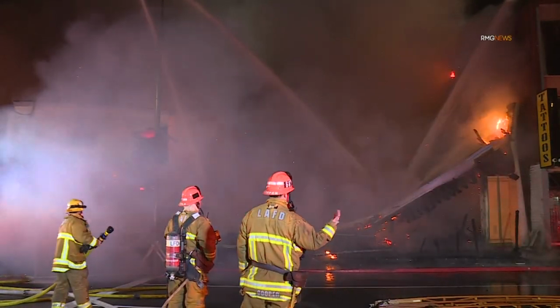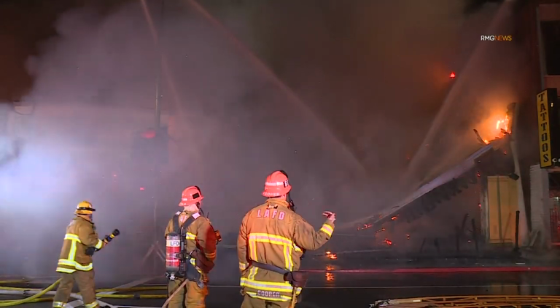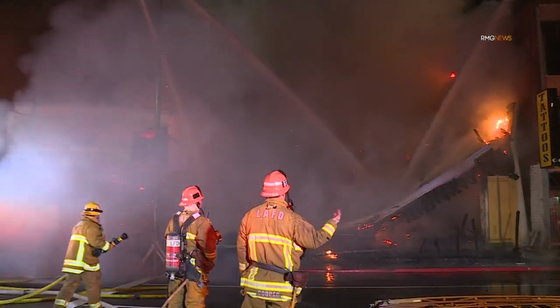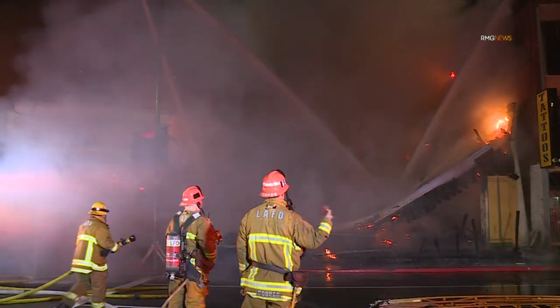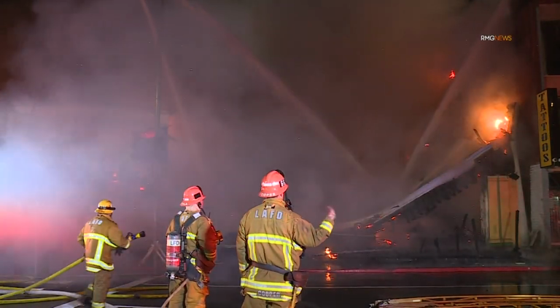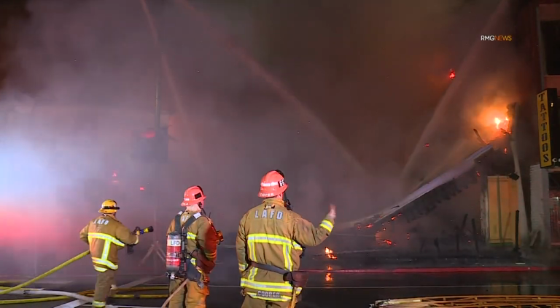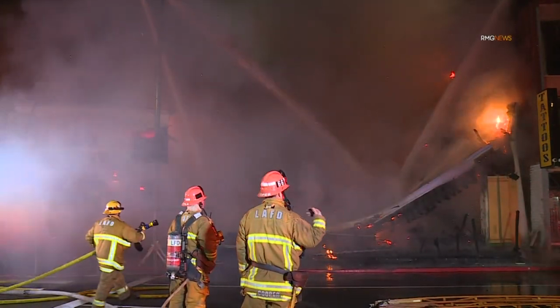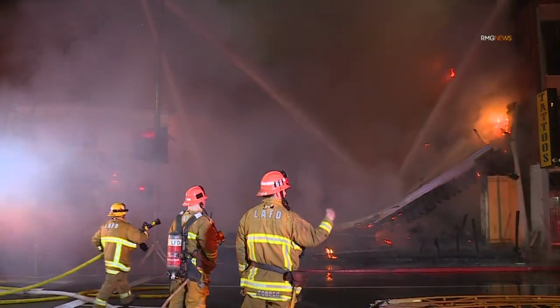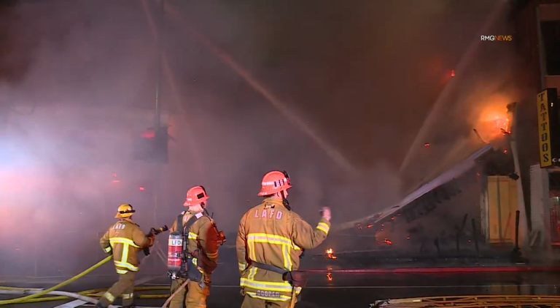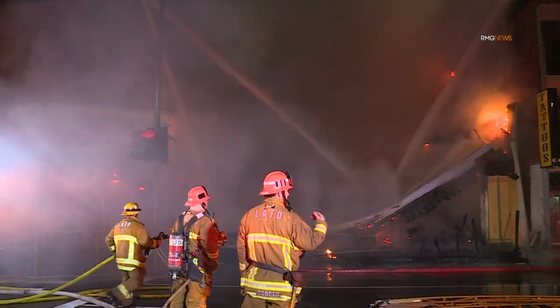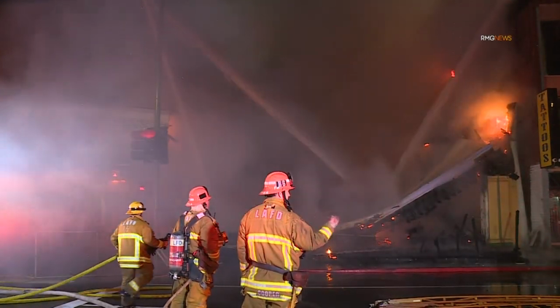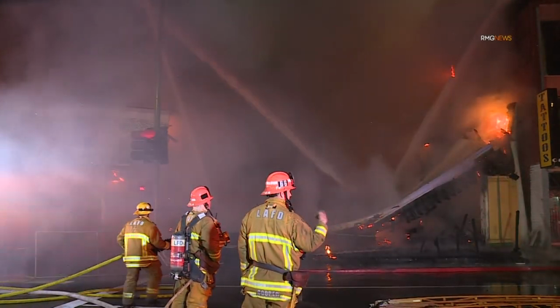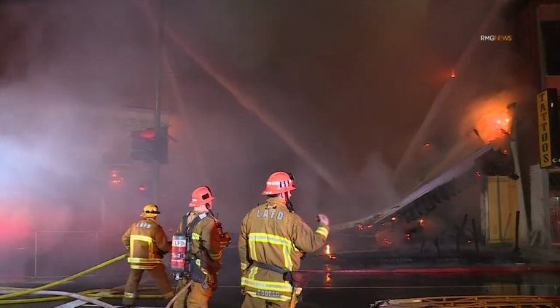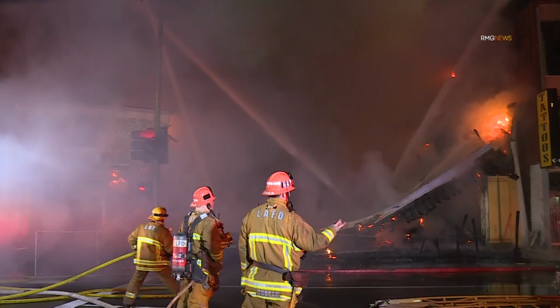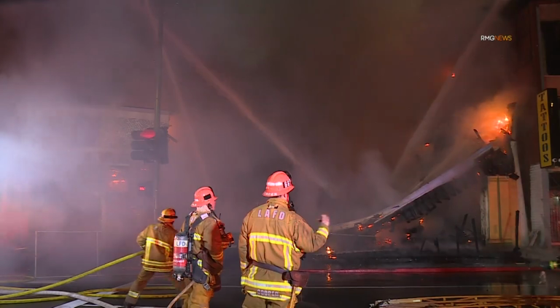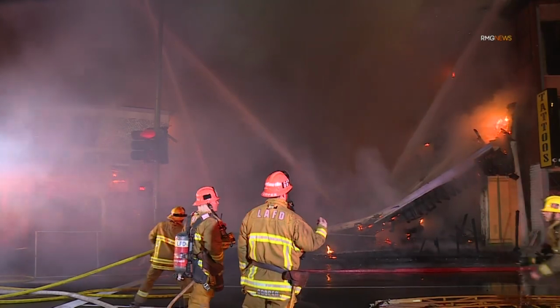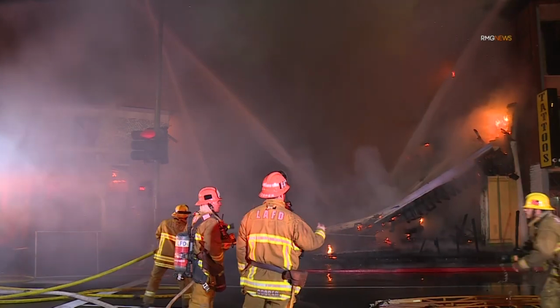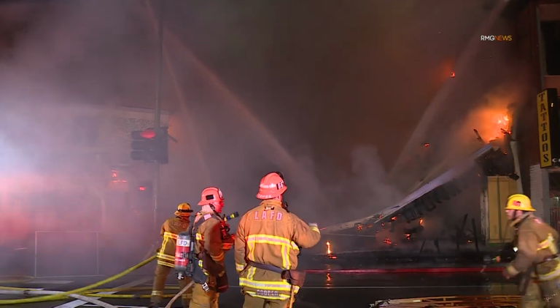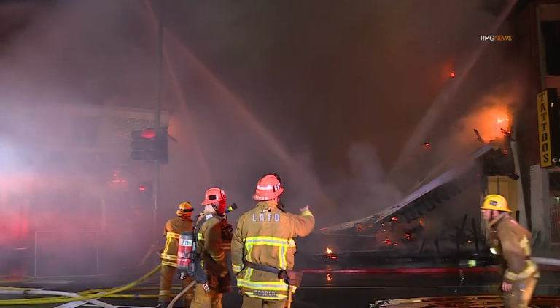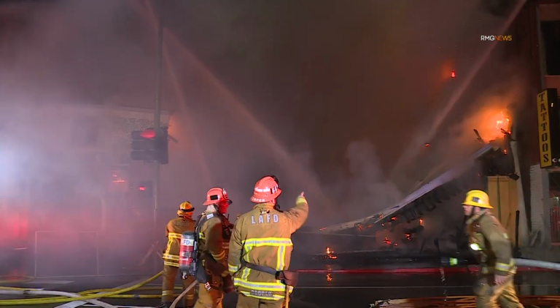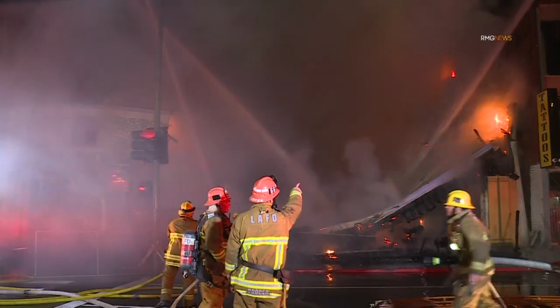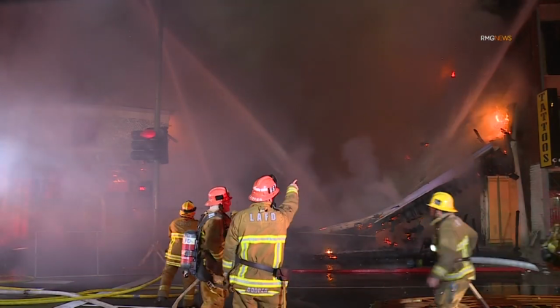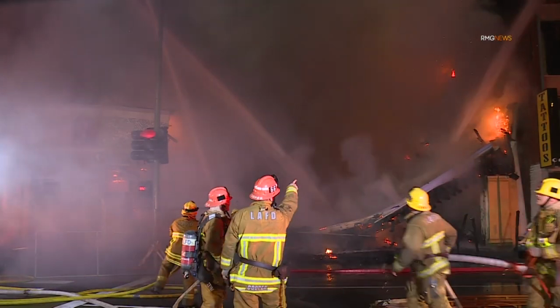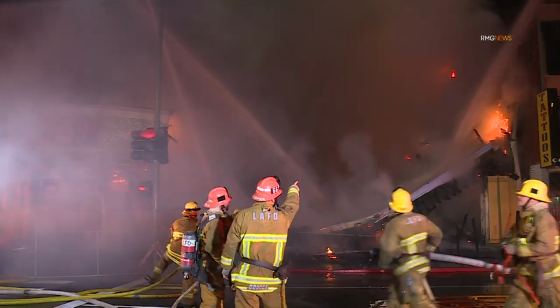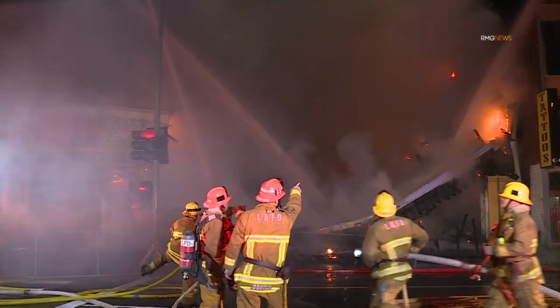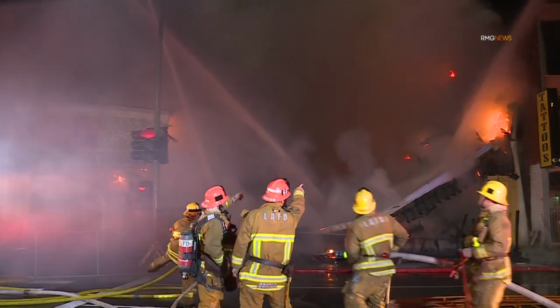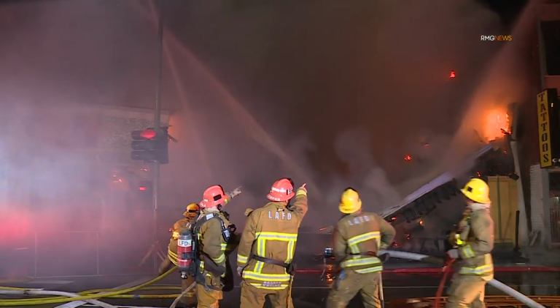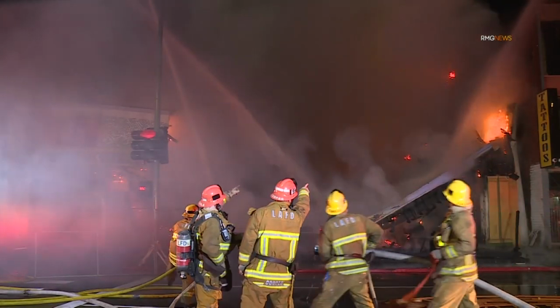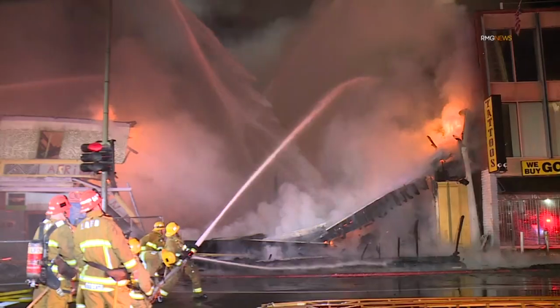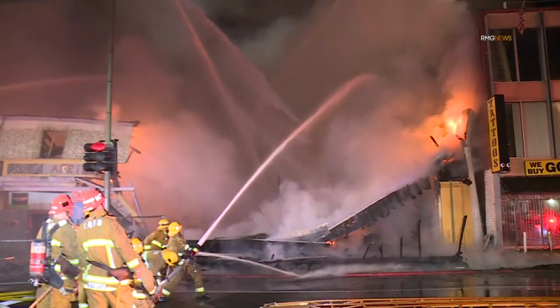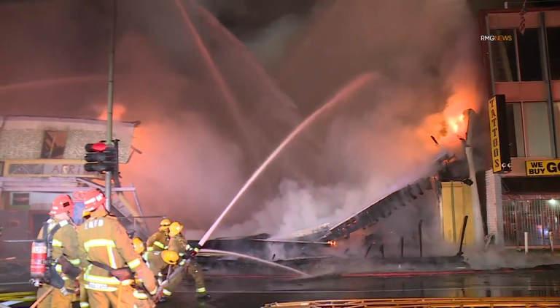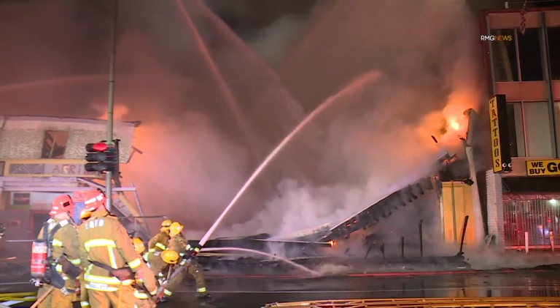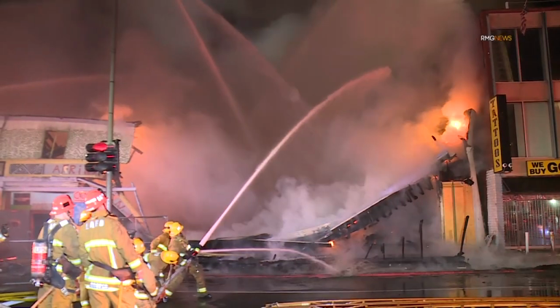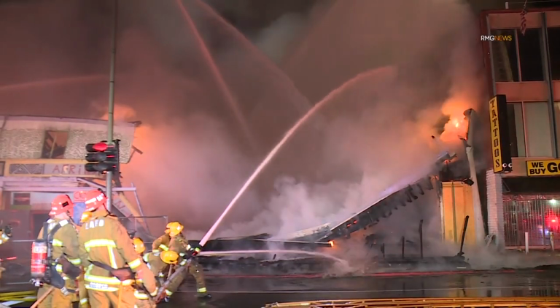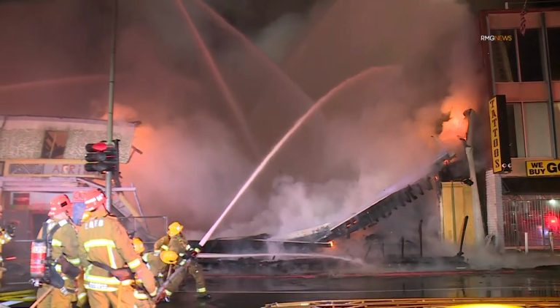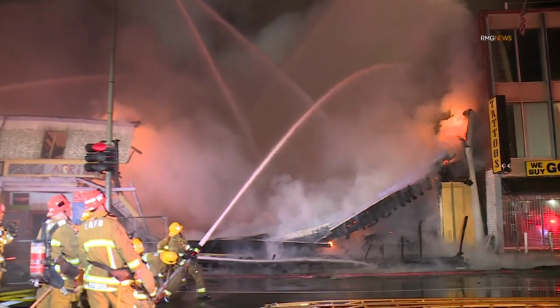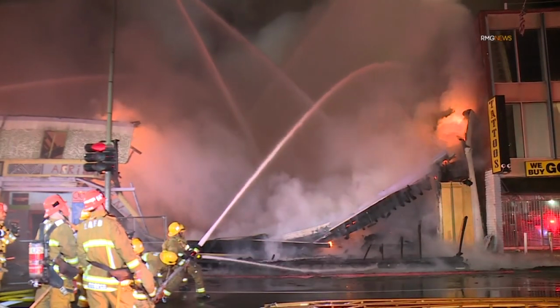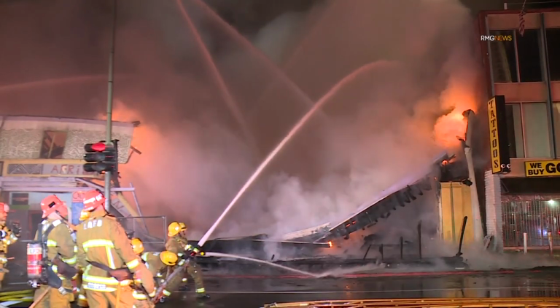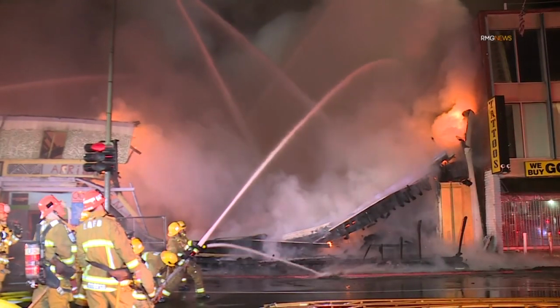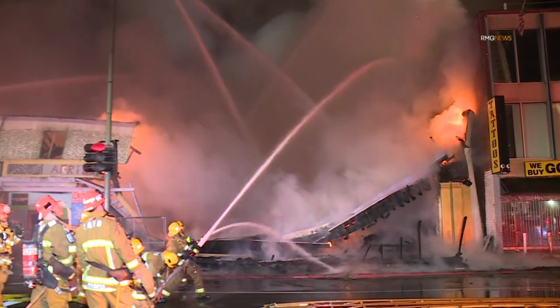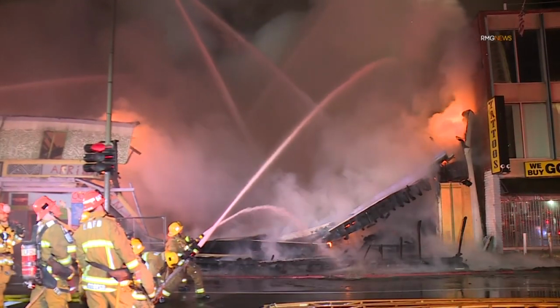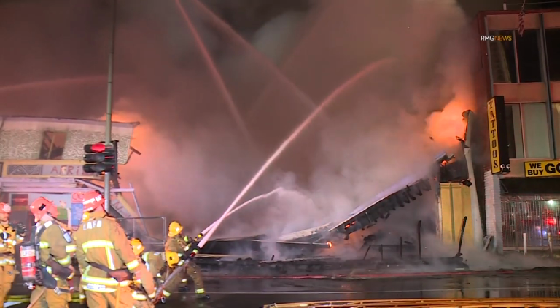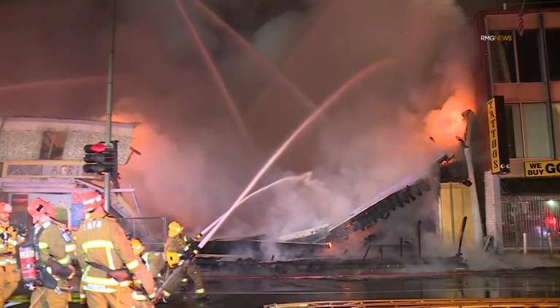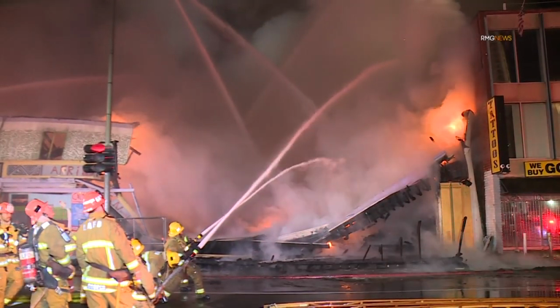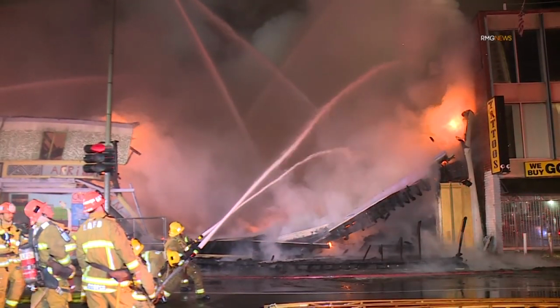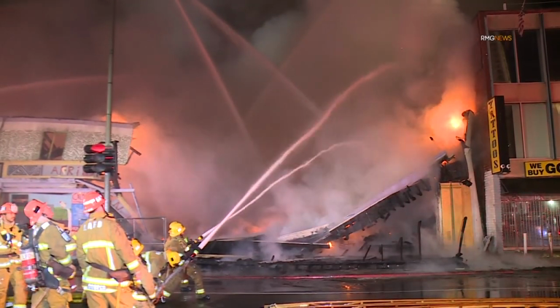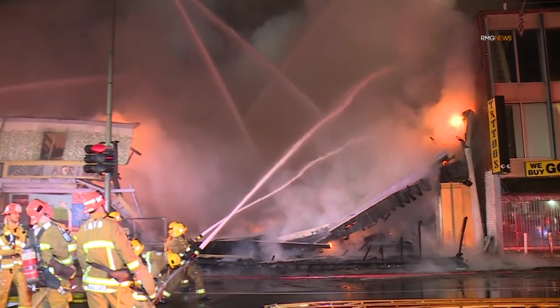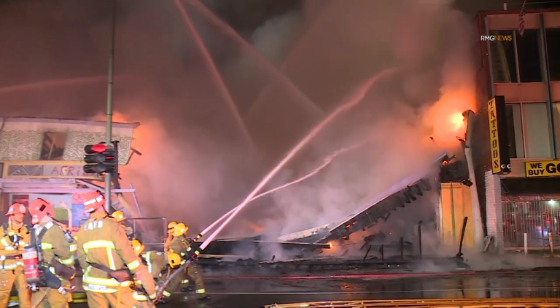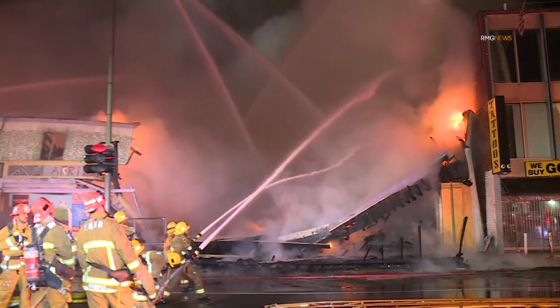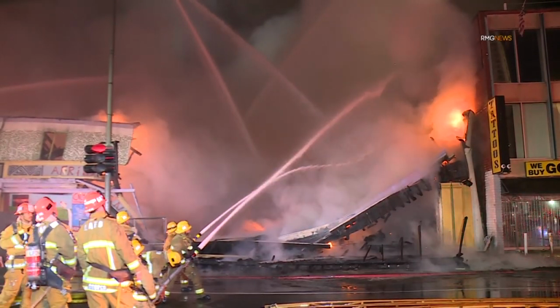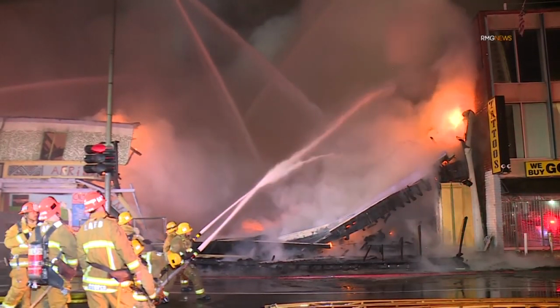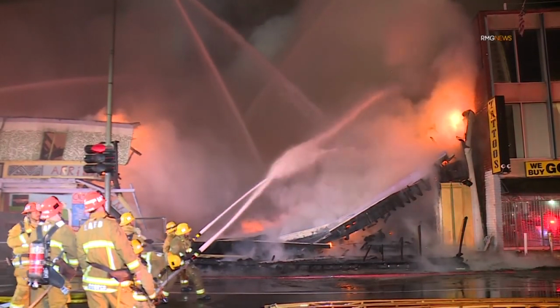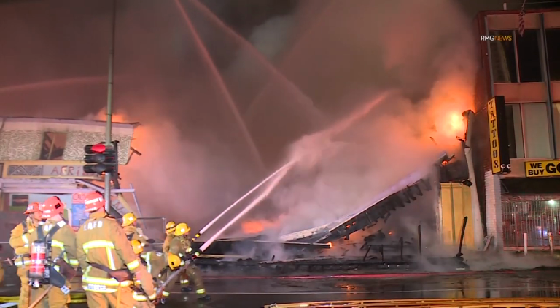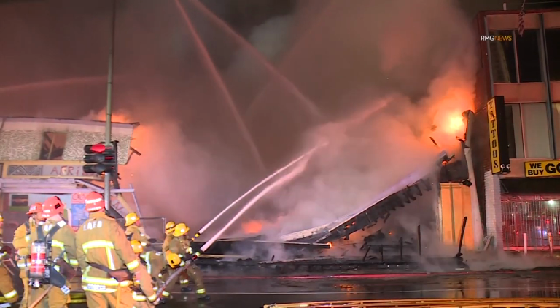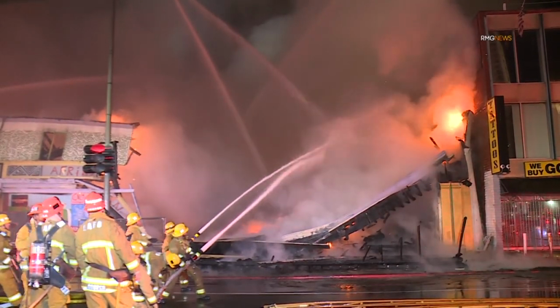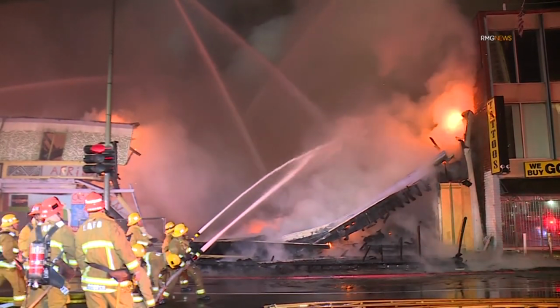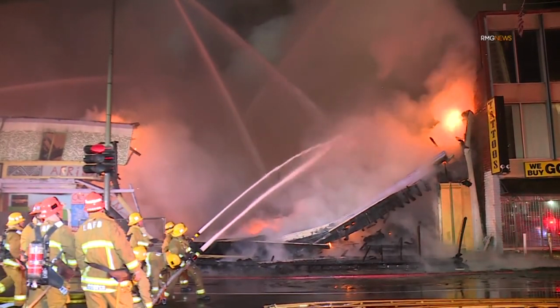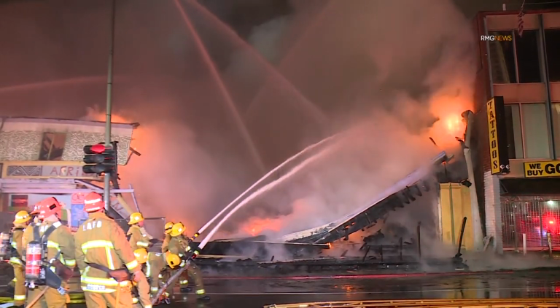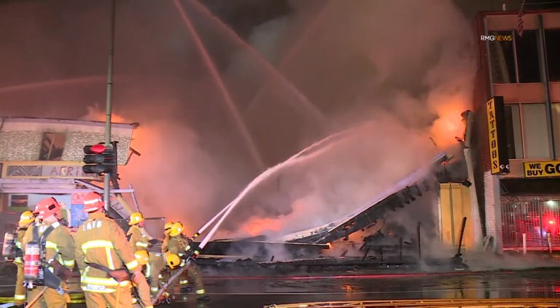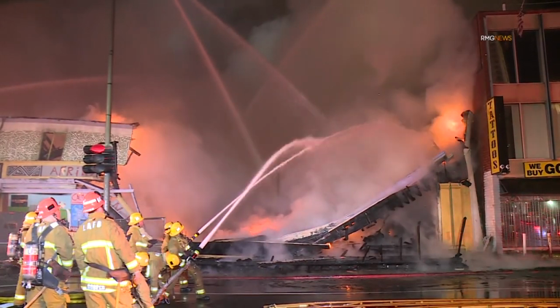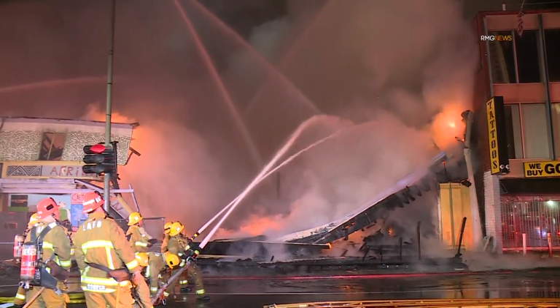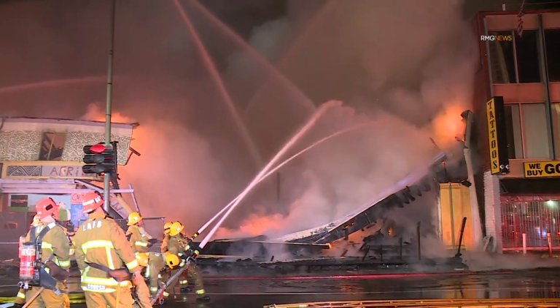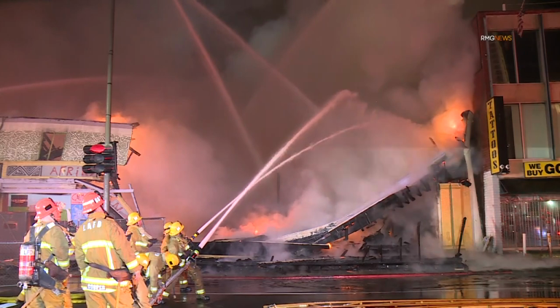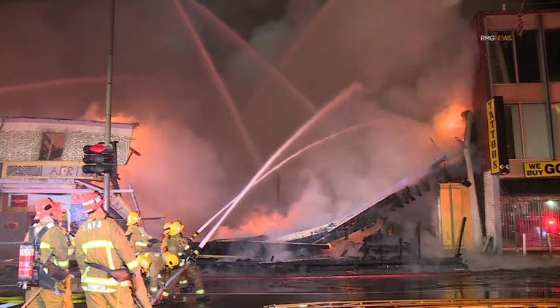Everybody safe and accounted for. Roger that. Just maintain safe collapse area, collapse zone.